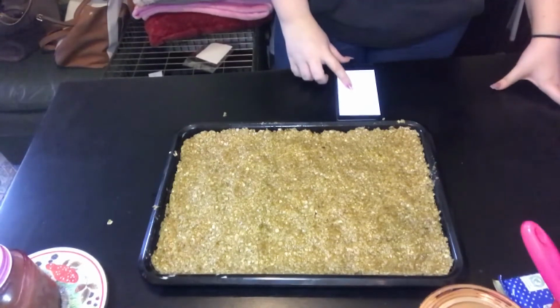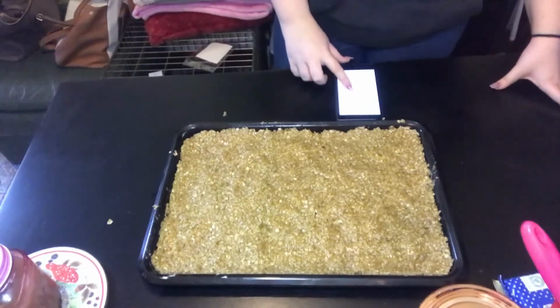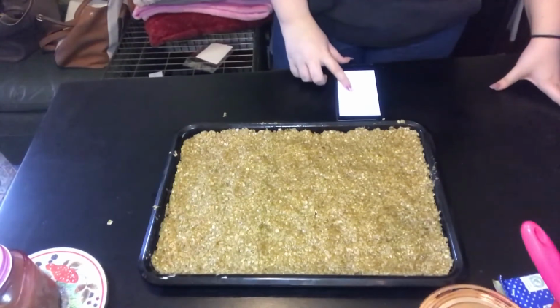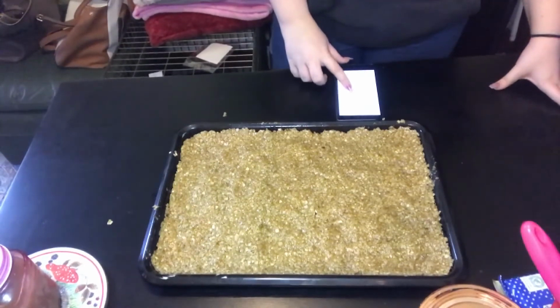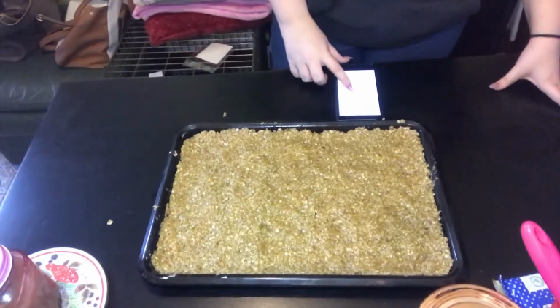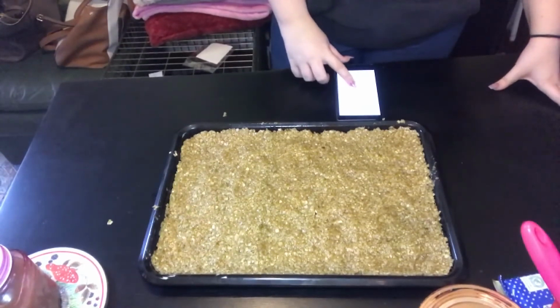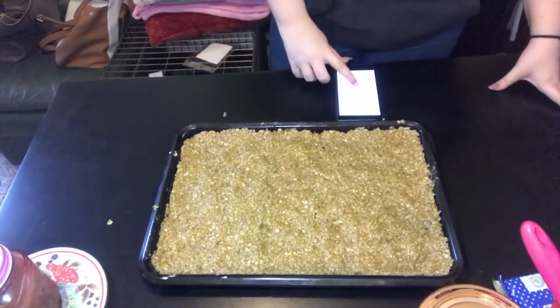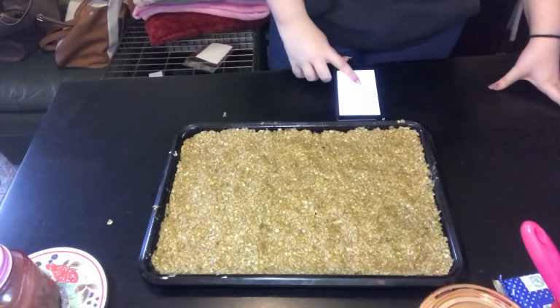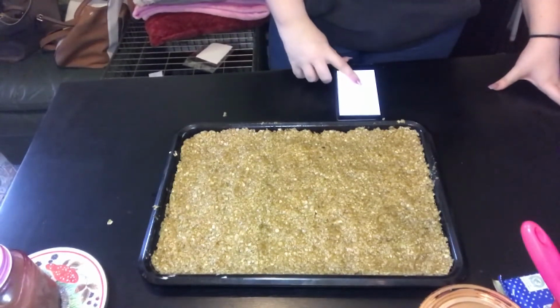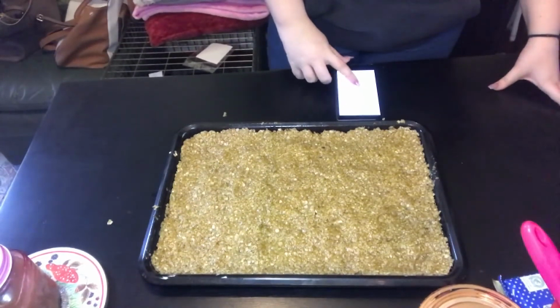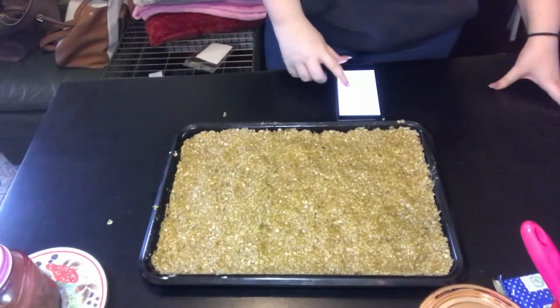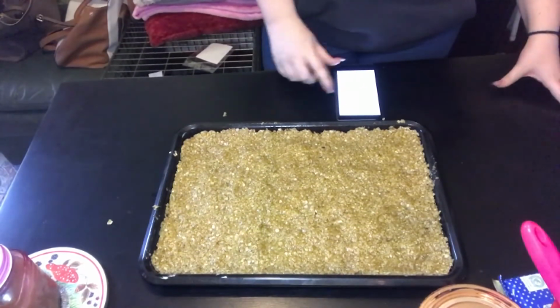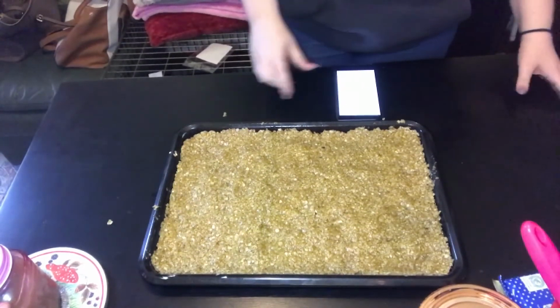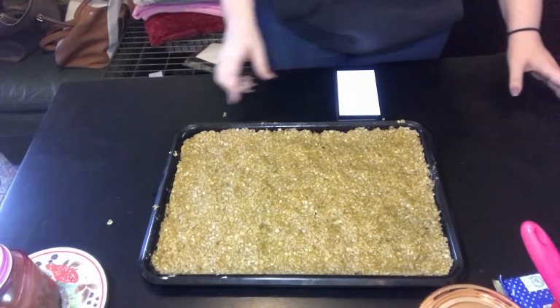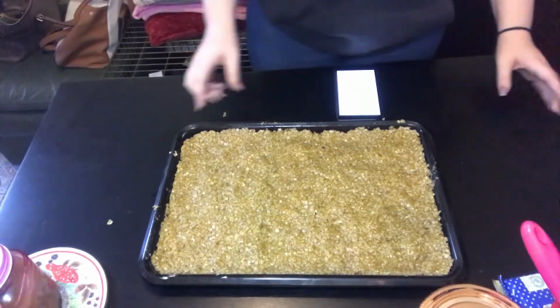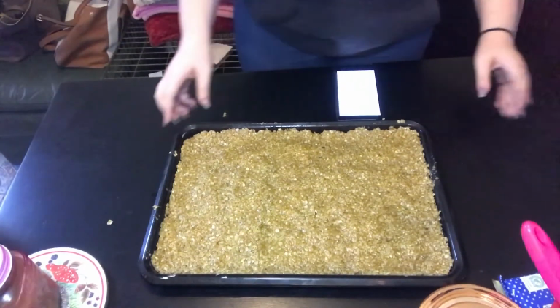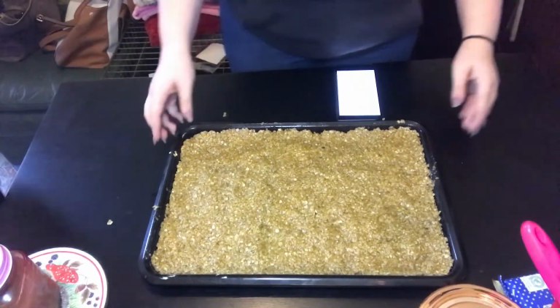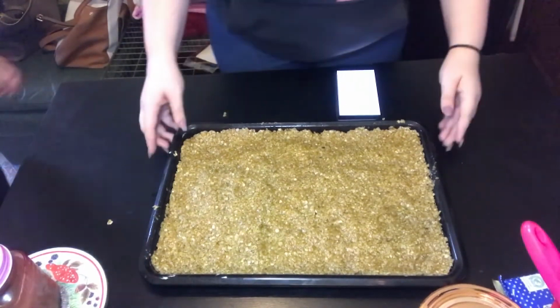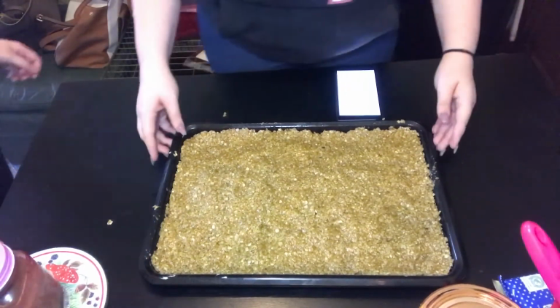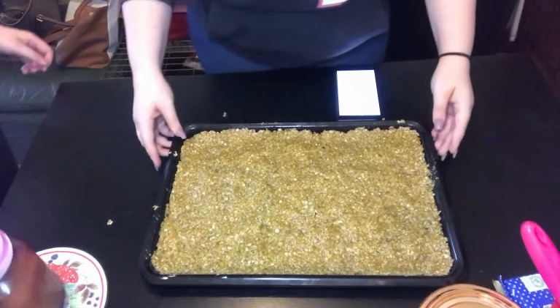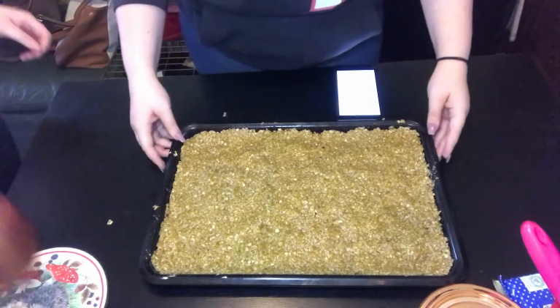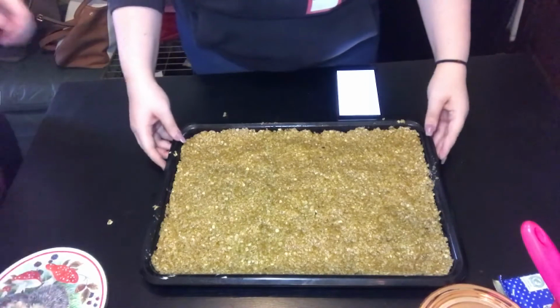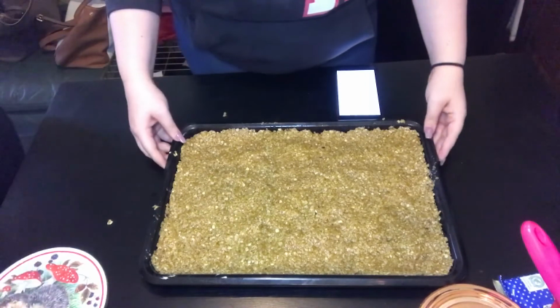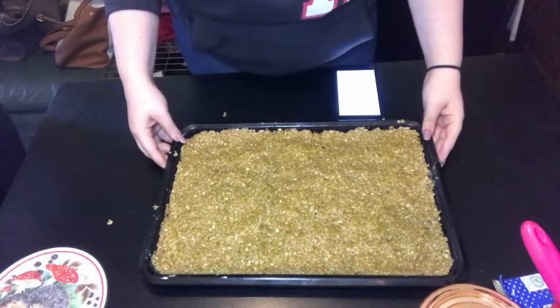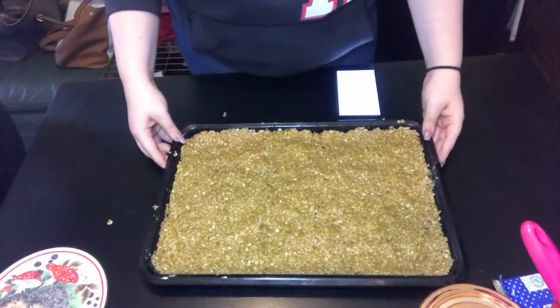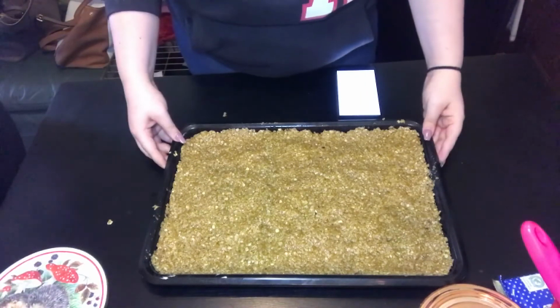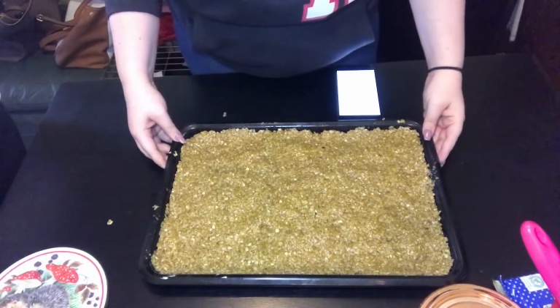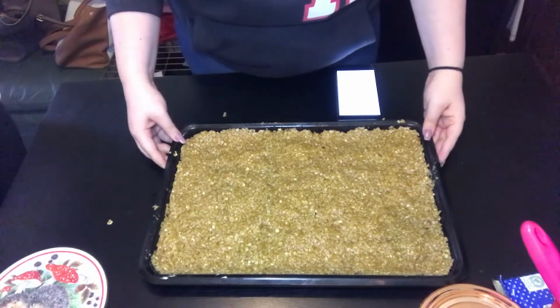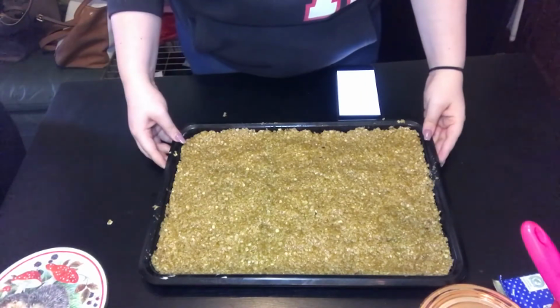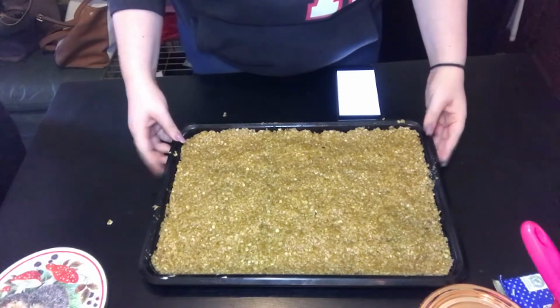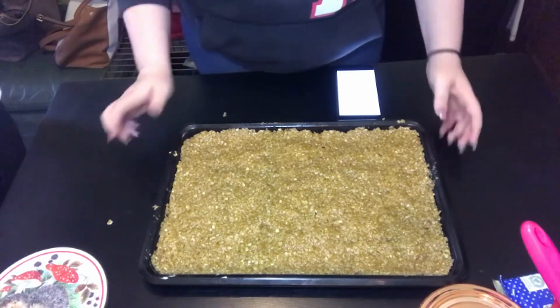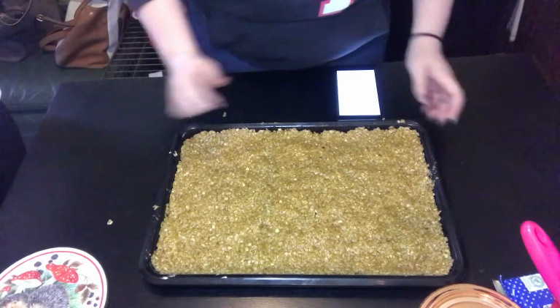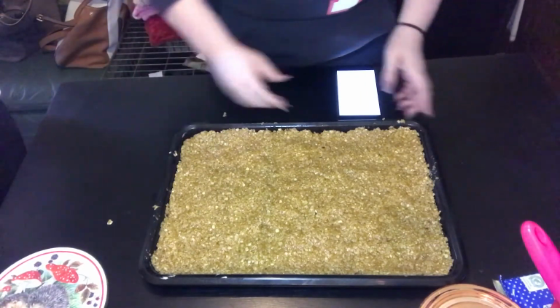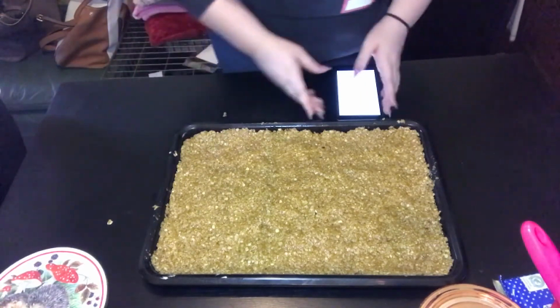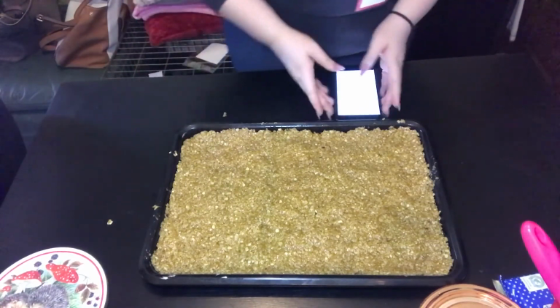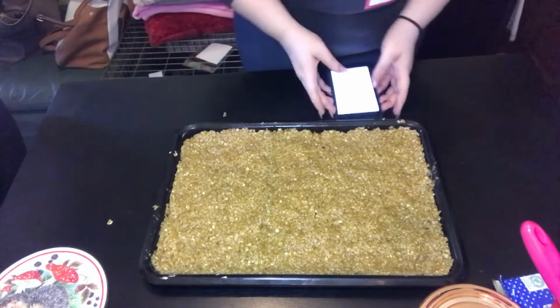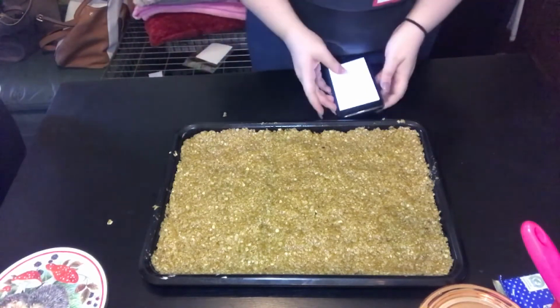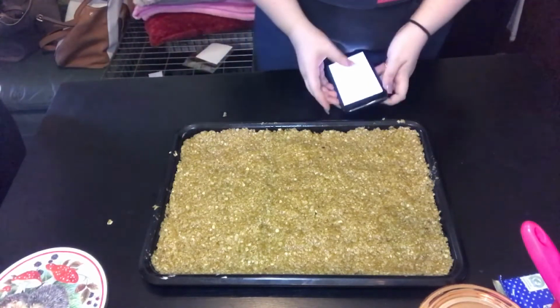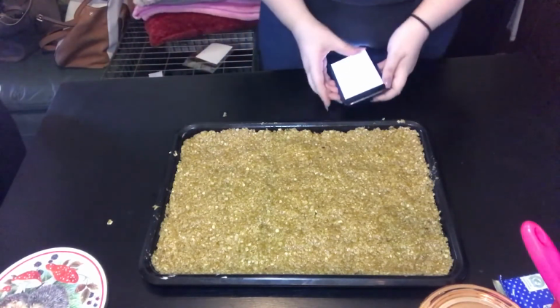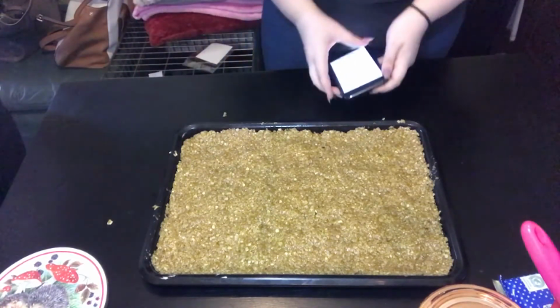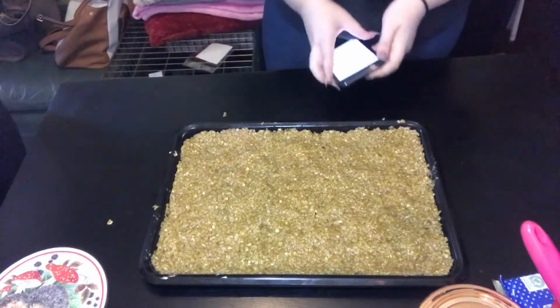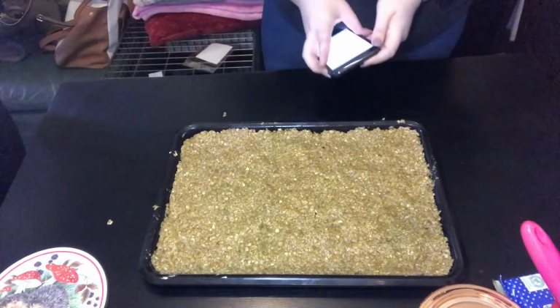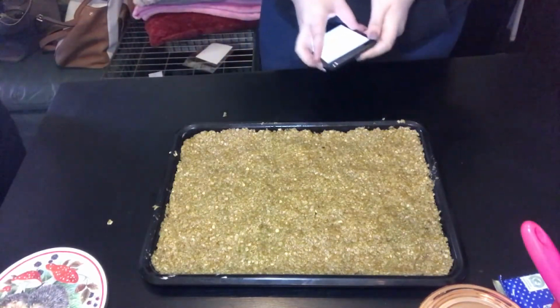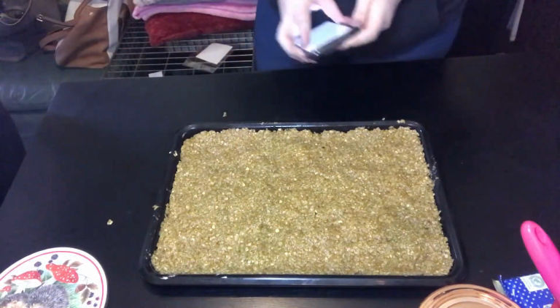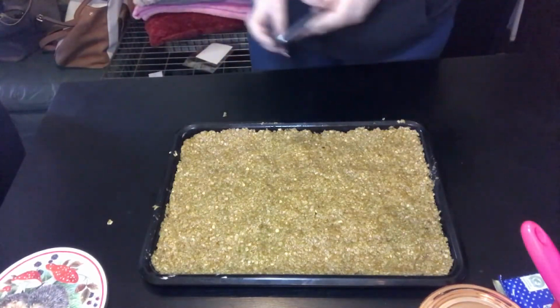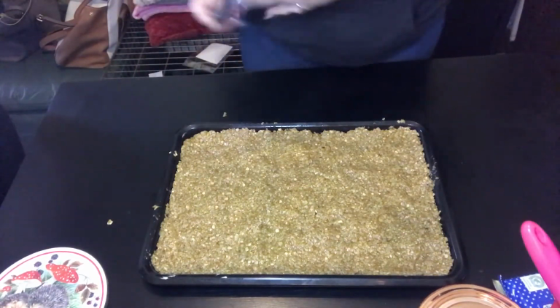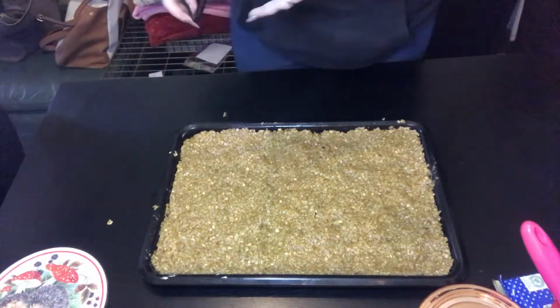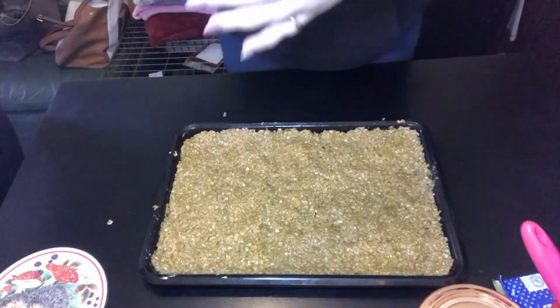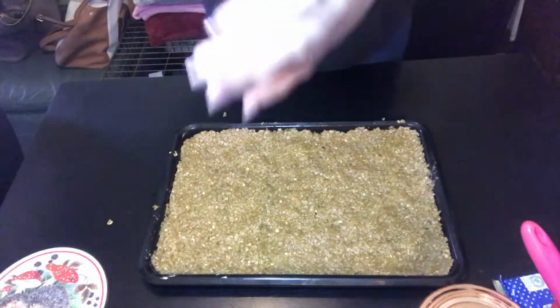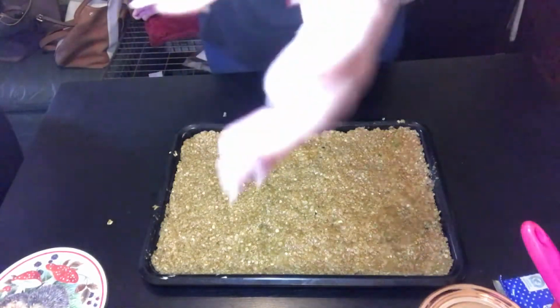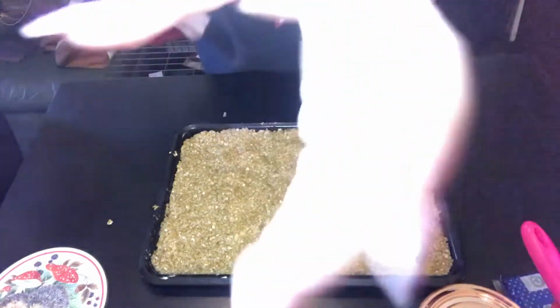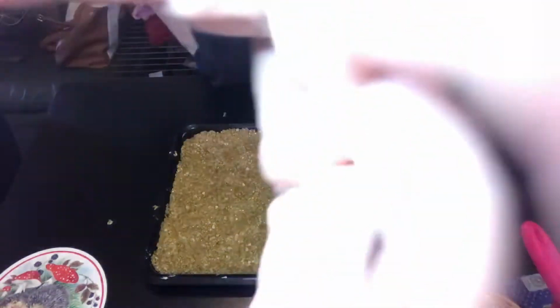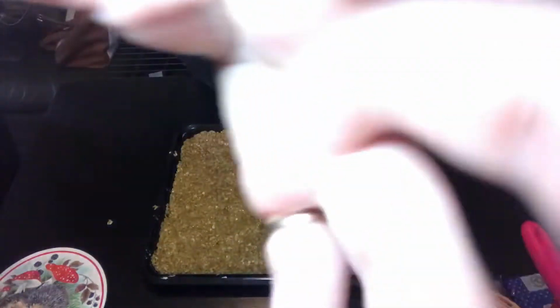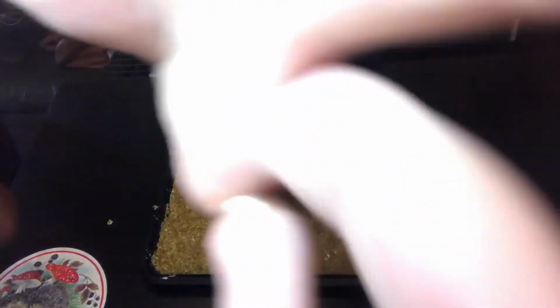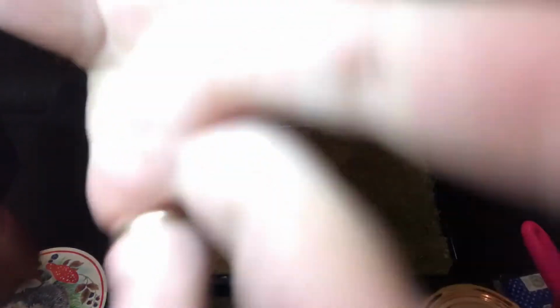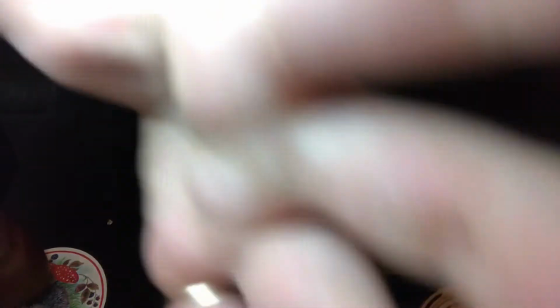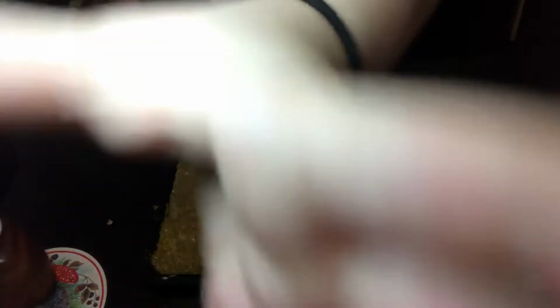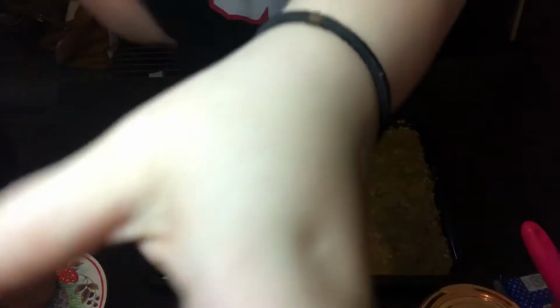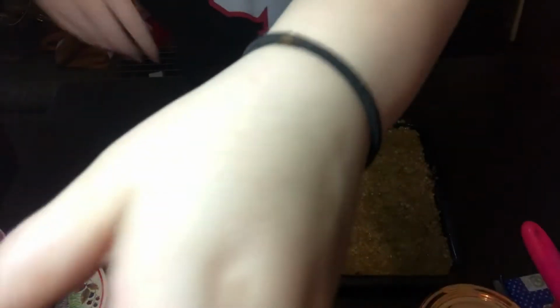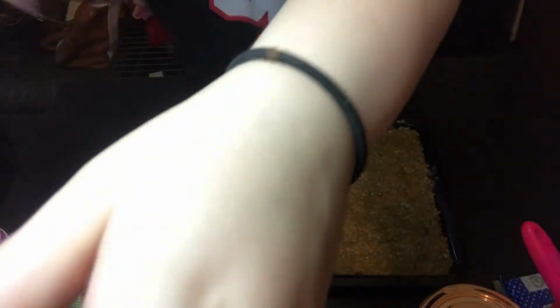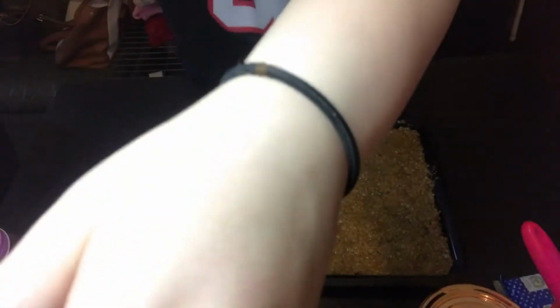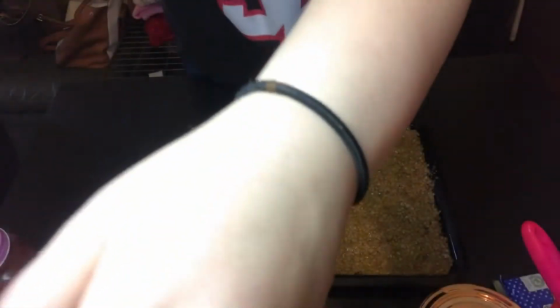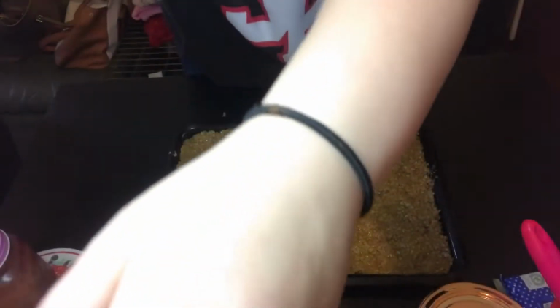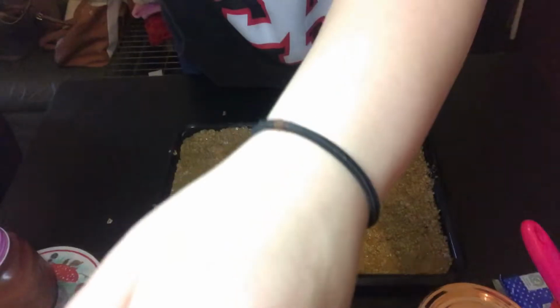We put it in the oven for 30 minutes. There you go — we'll do the oven and I'll have done everything.